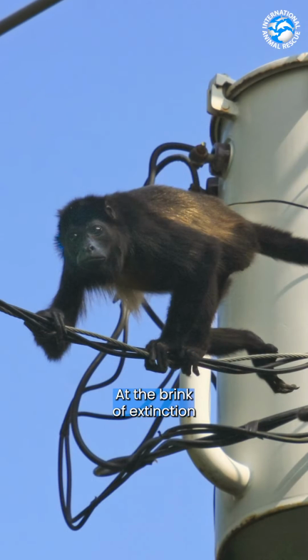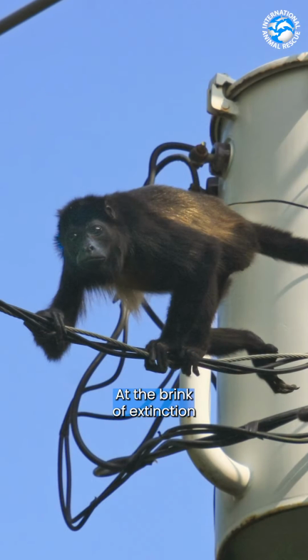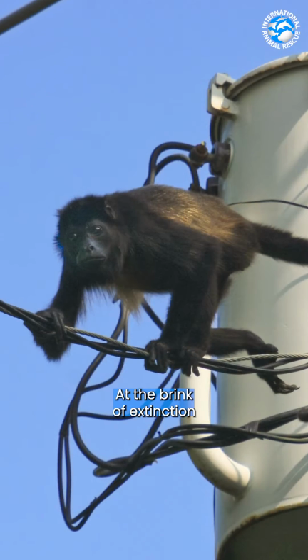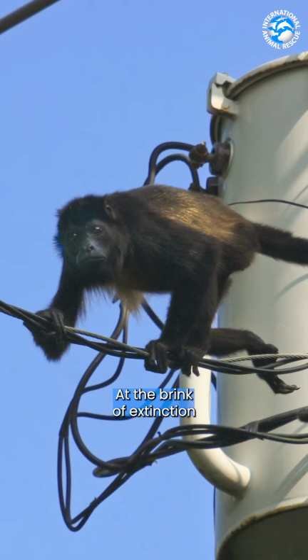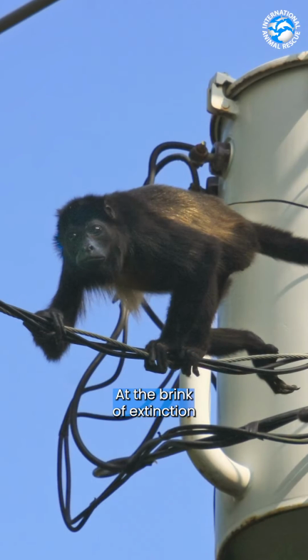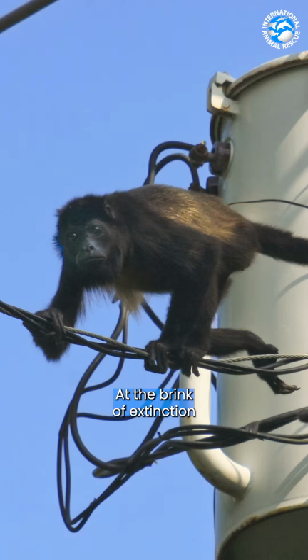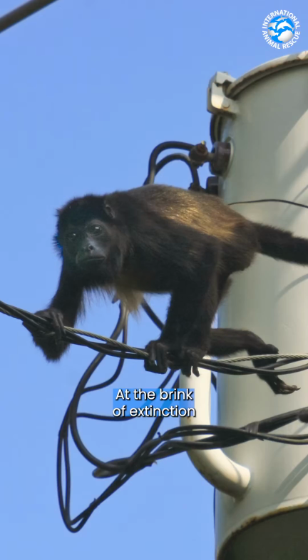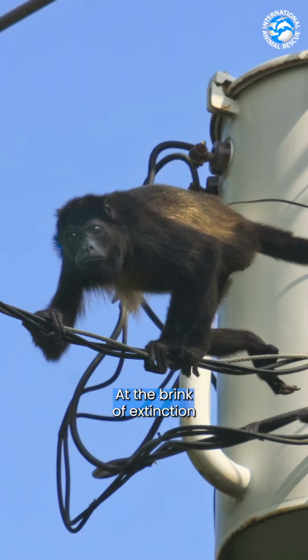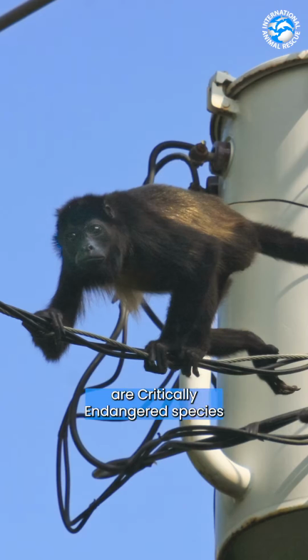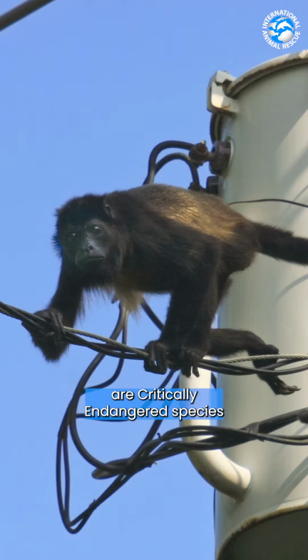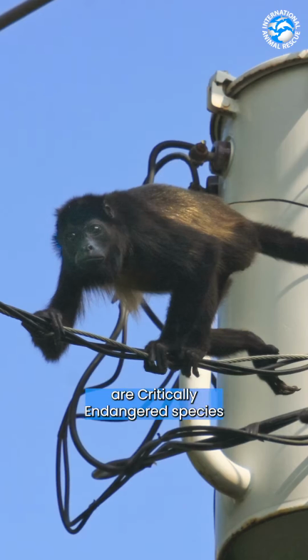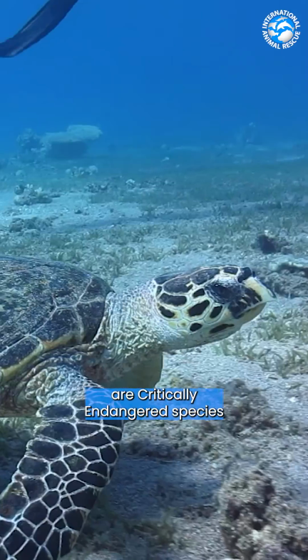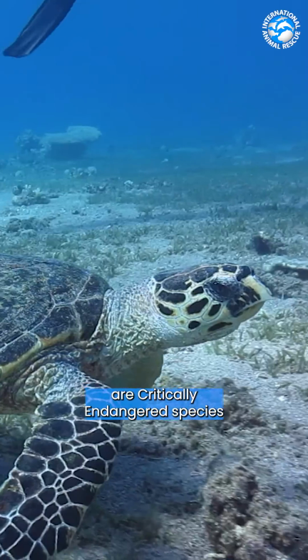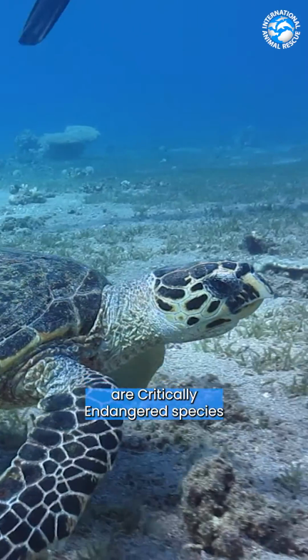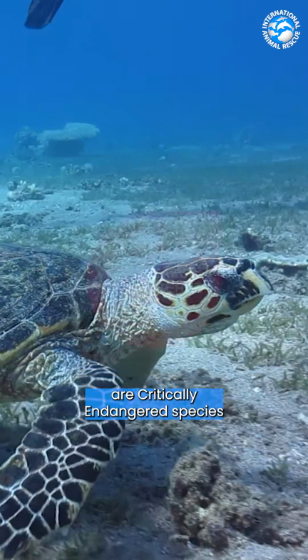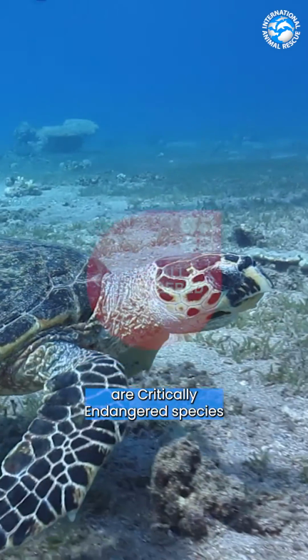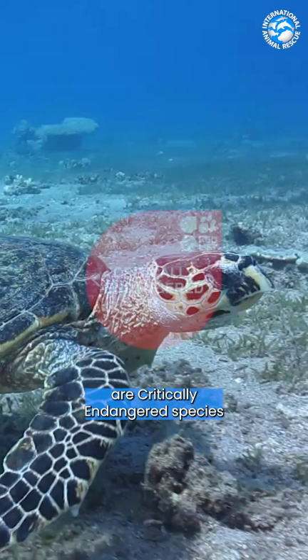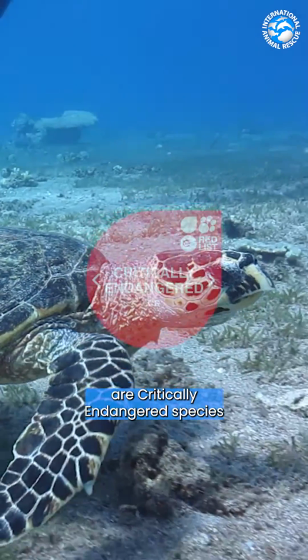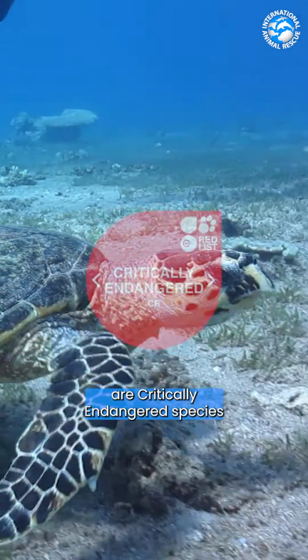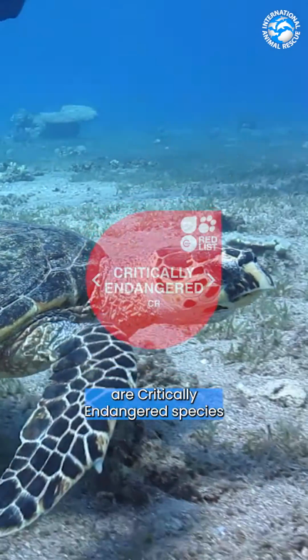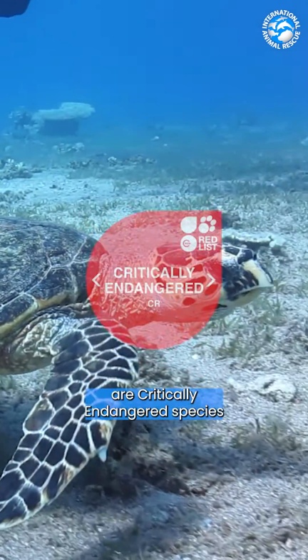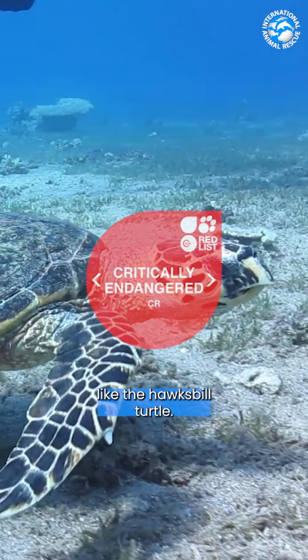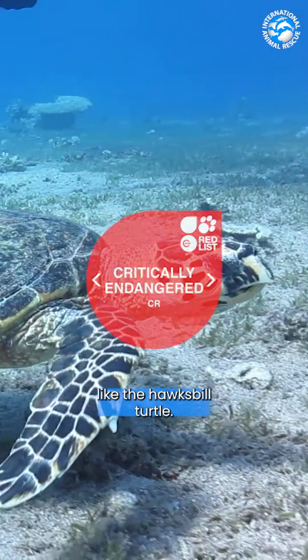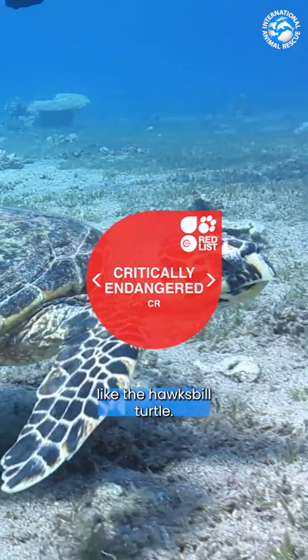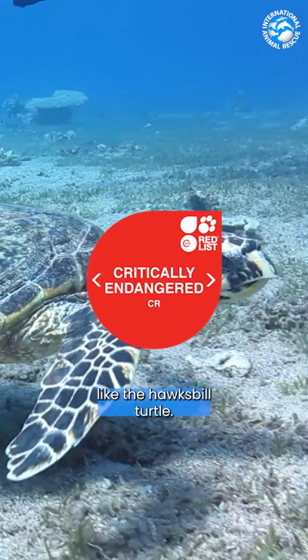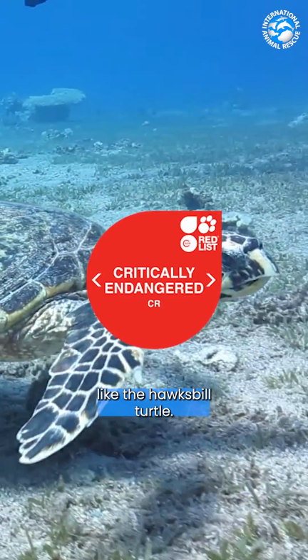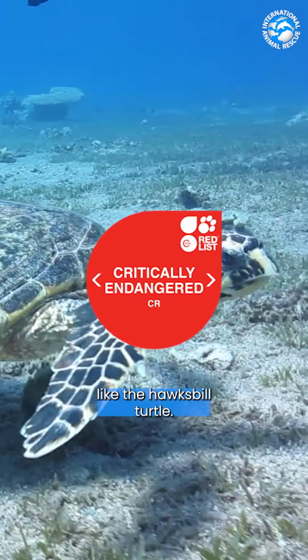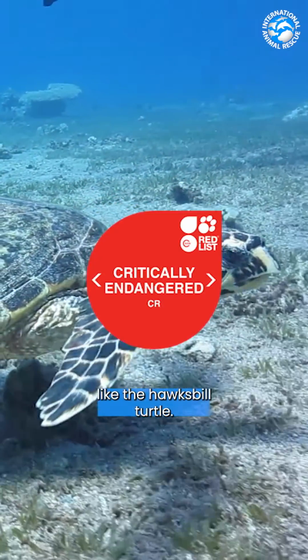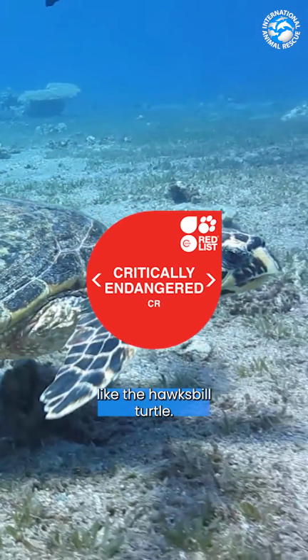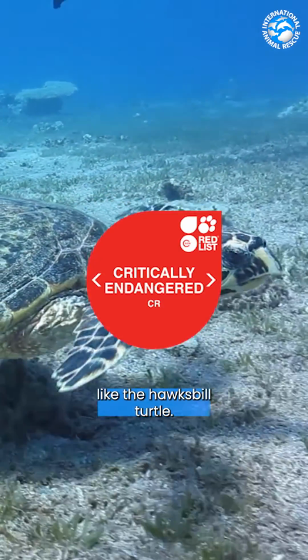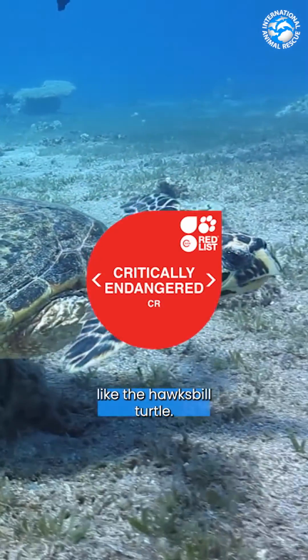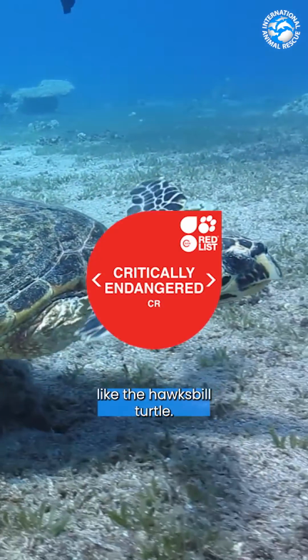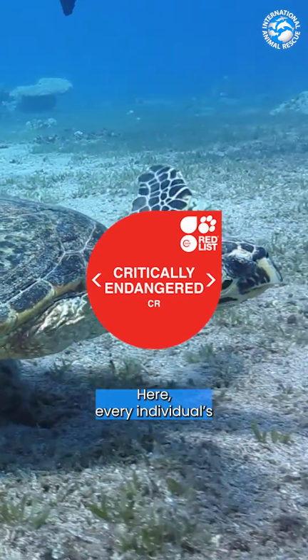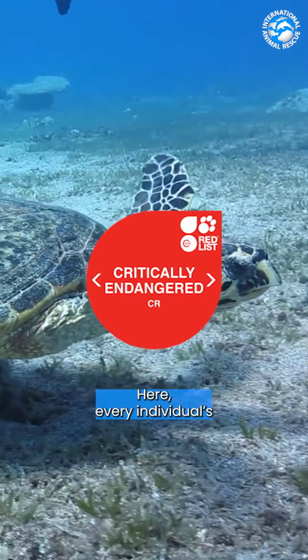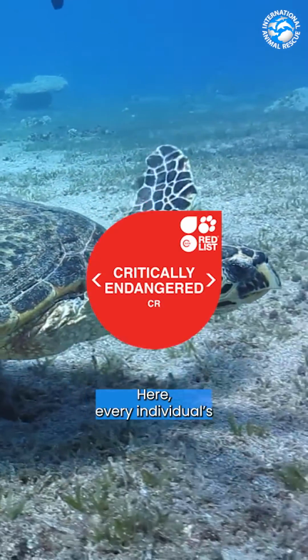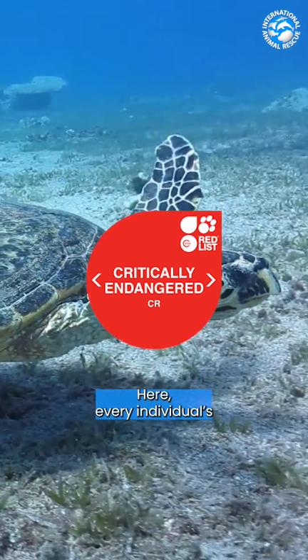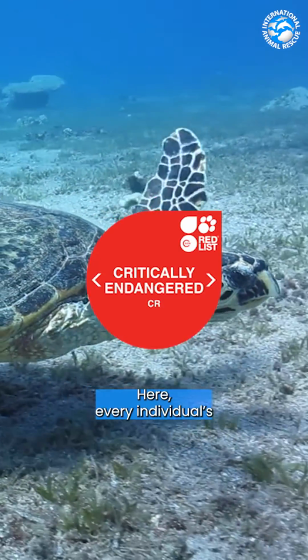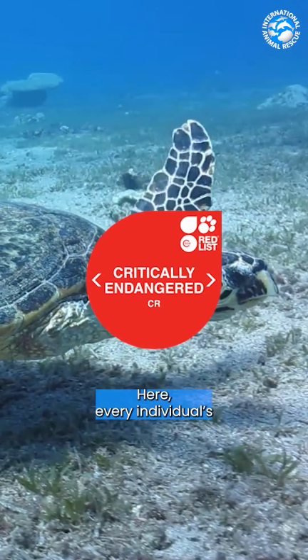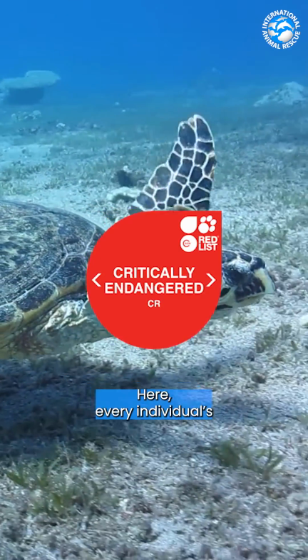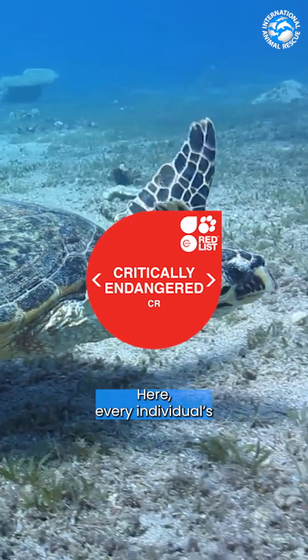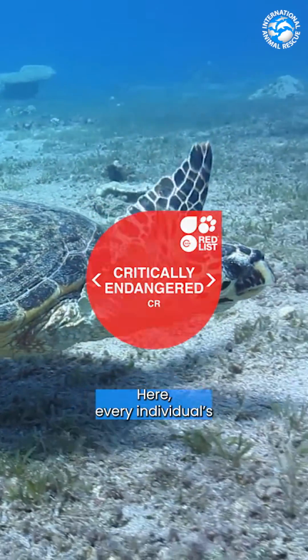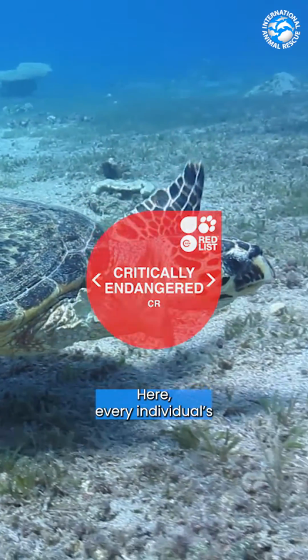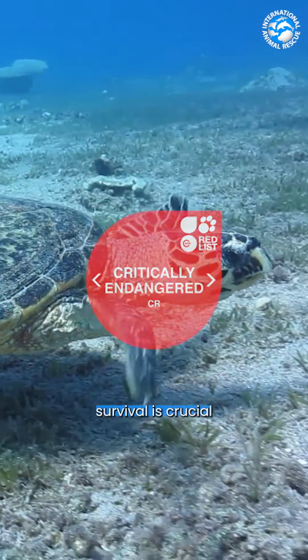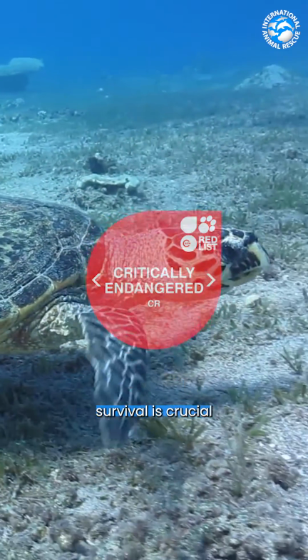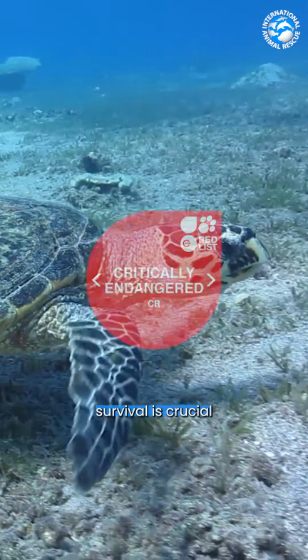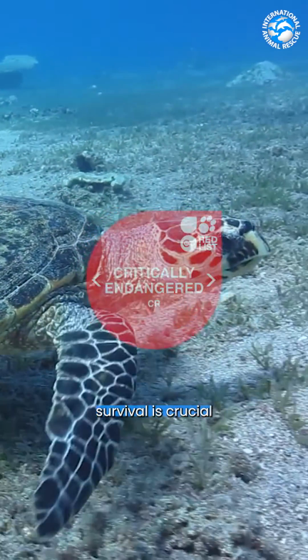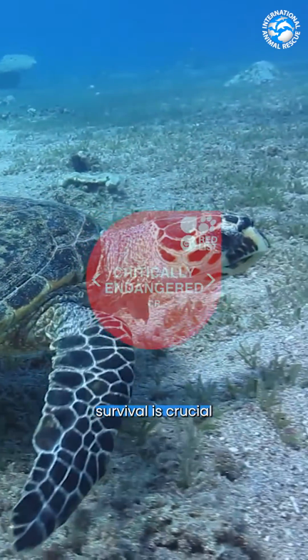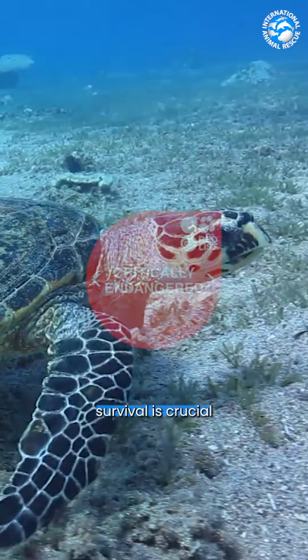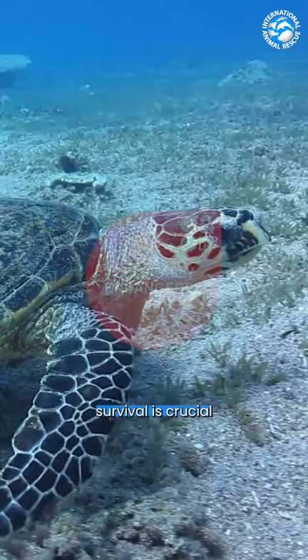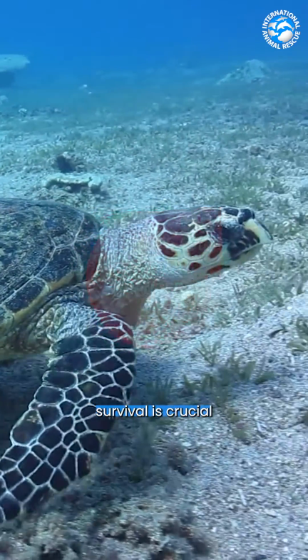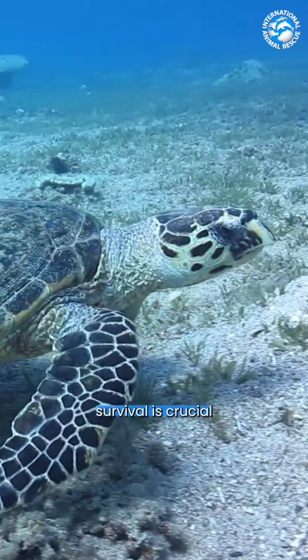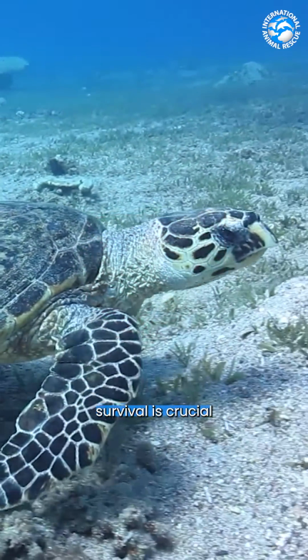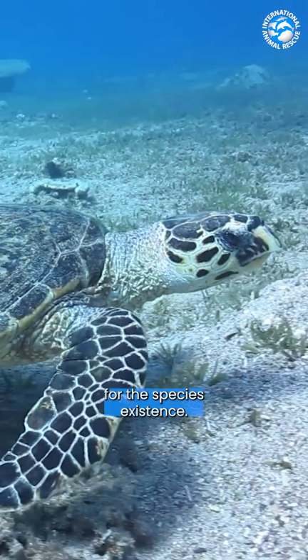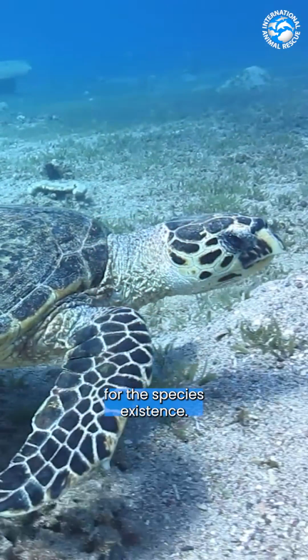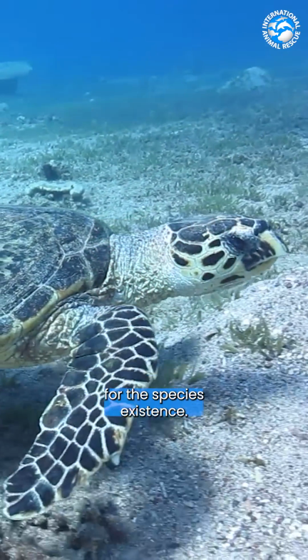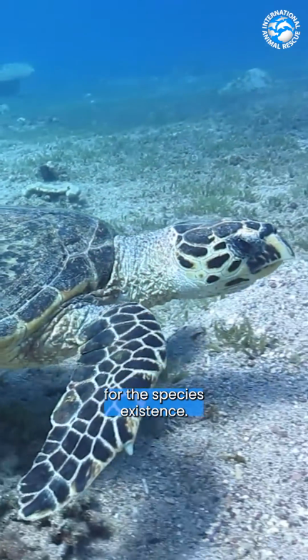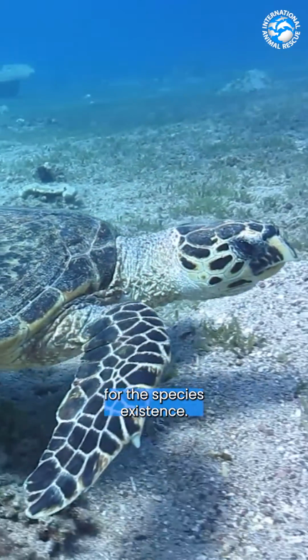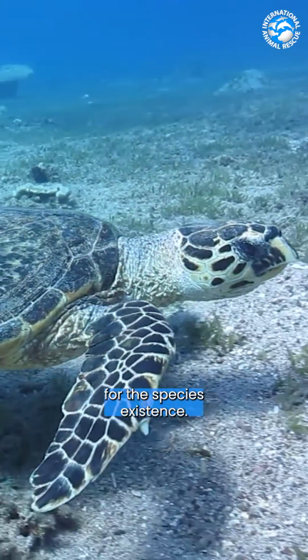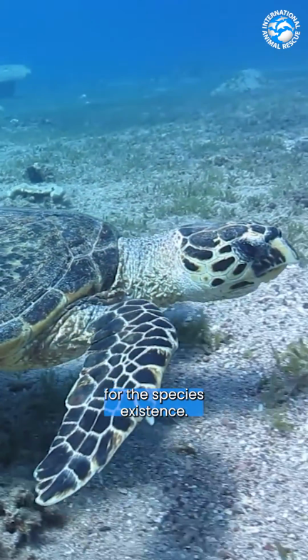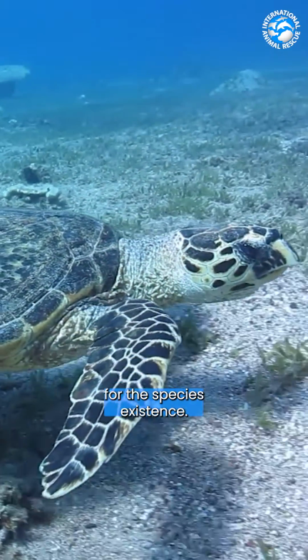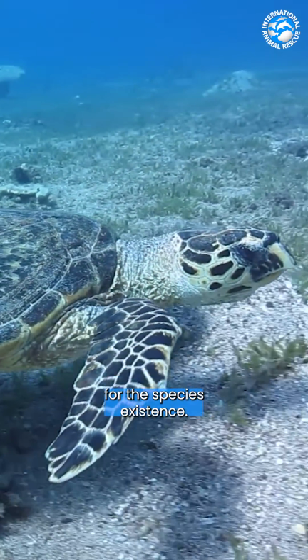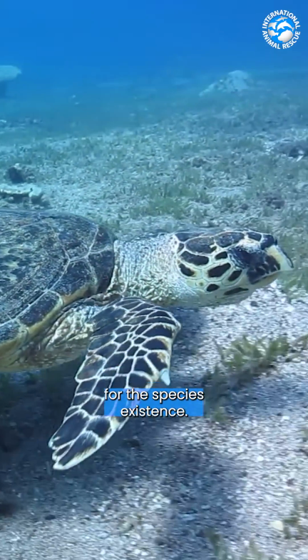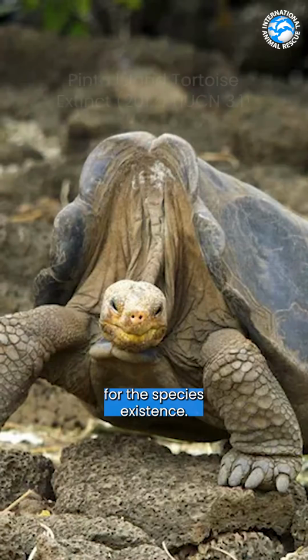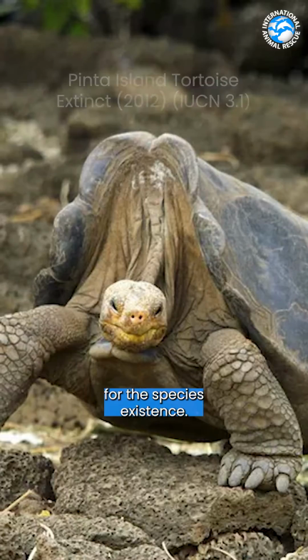At the brink of extinction are critically endangered species like the hawksbill turtle. Here, every individual's survival is crucial for the species' existence.